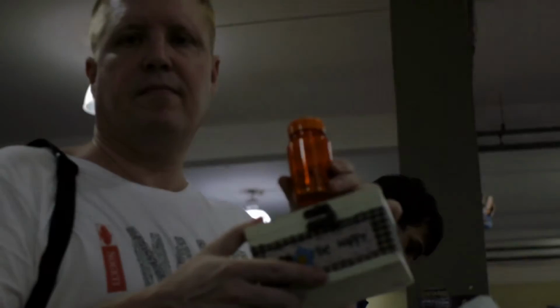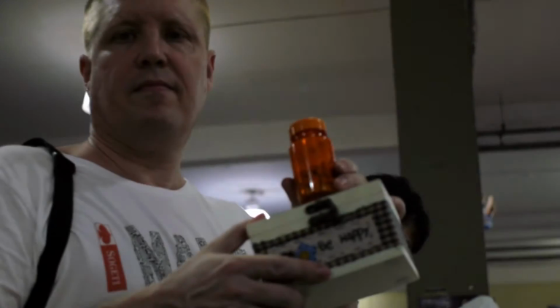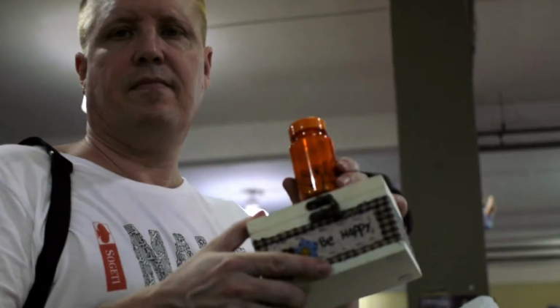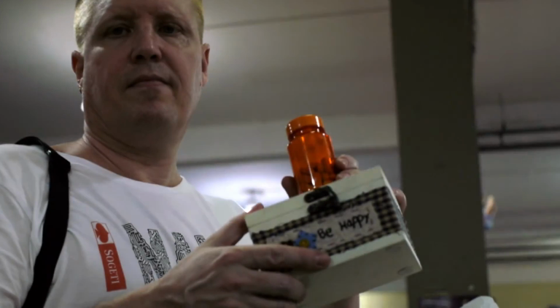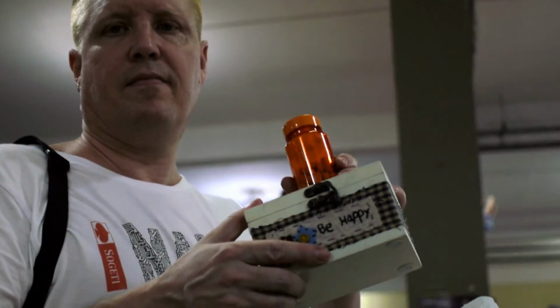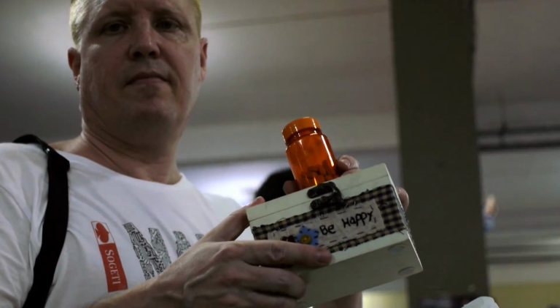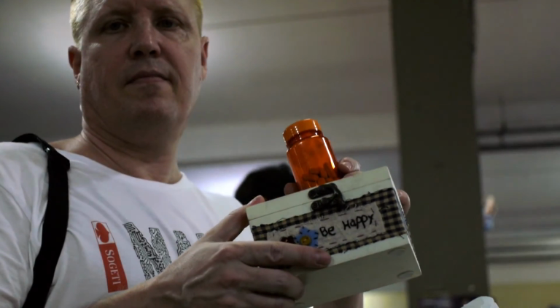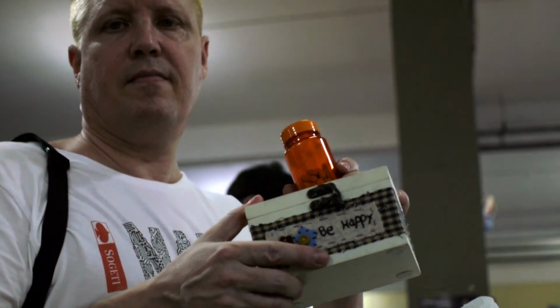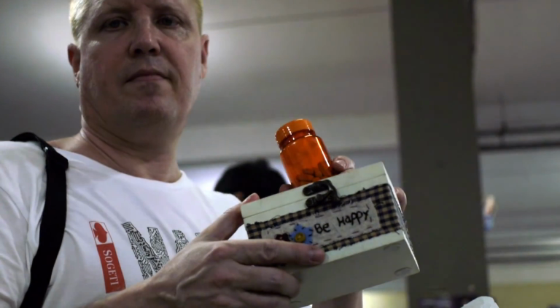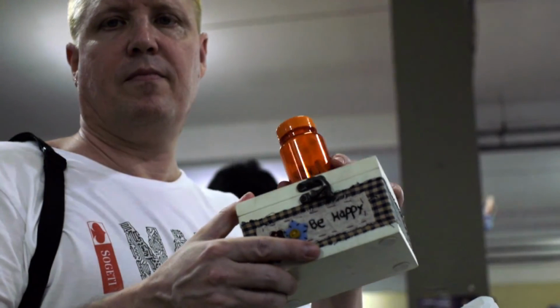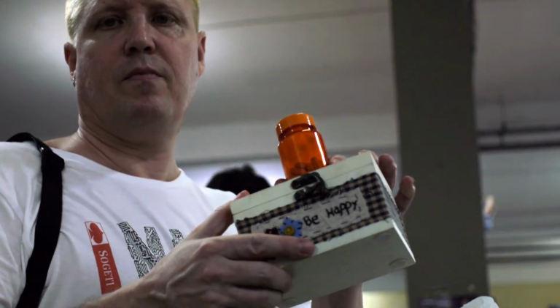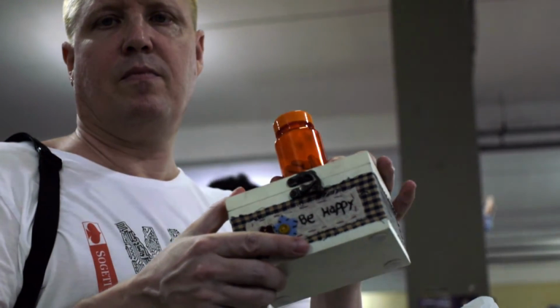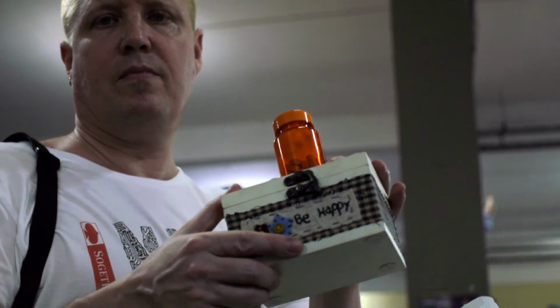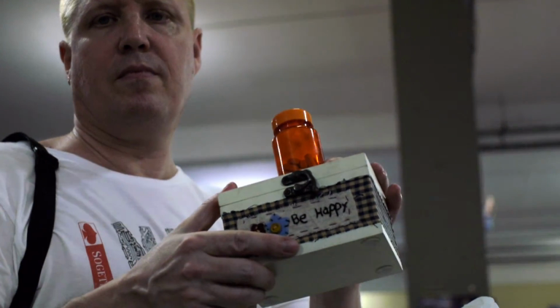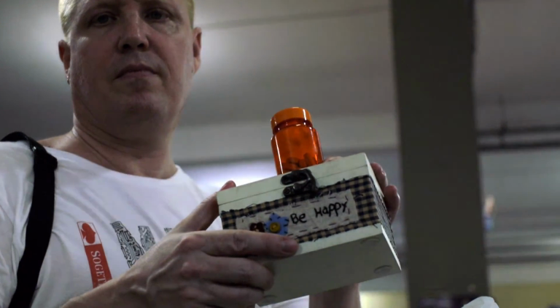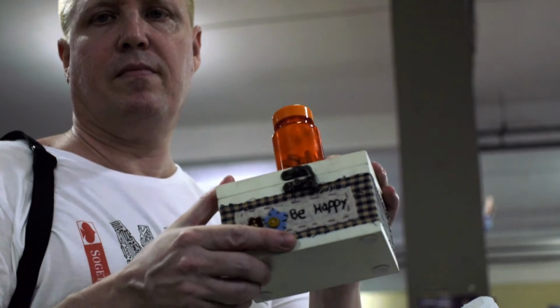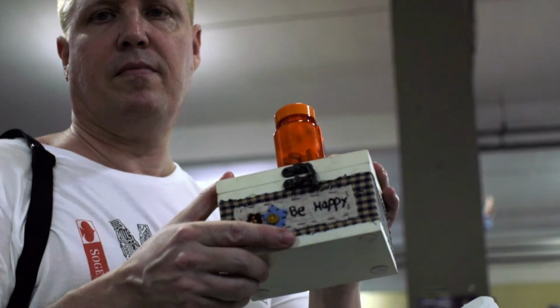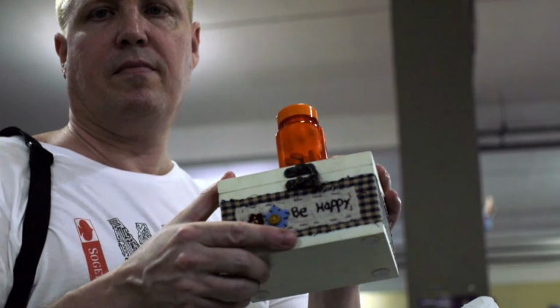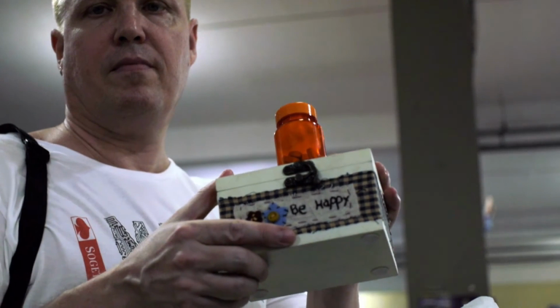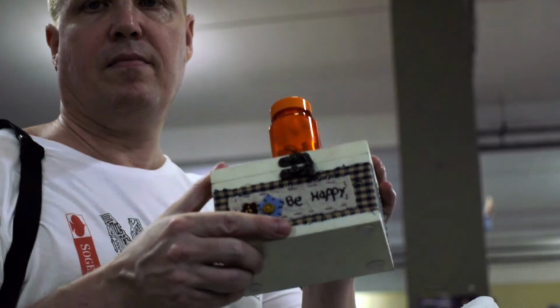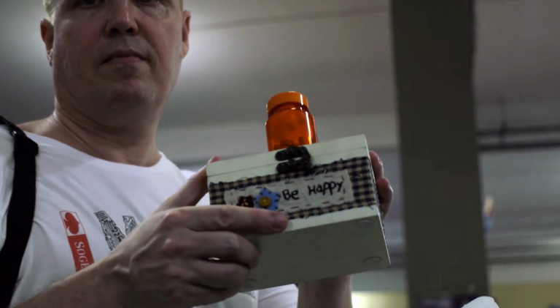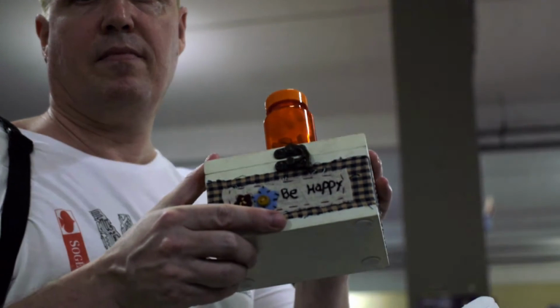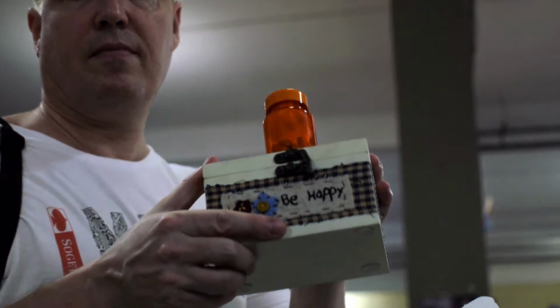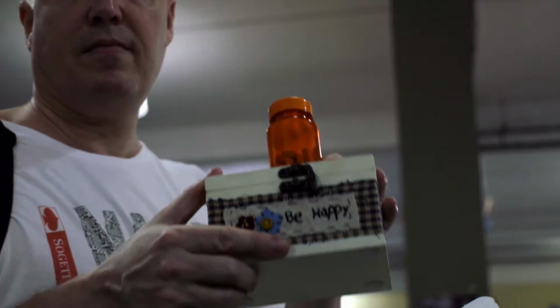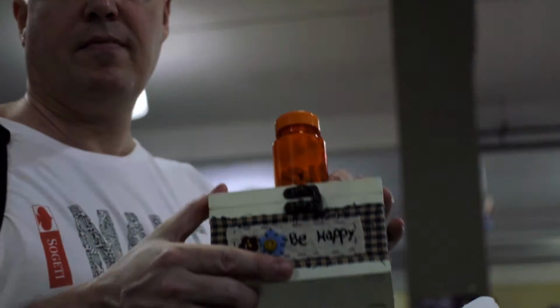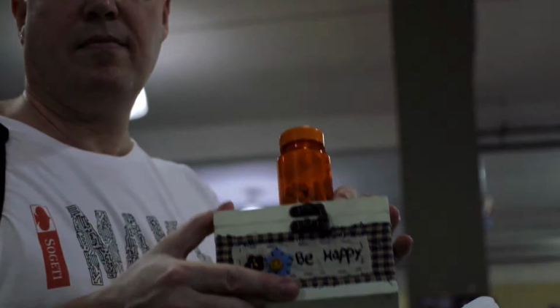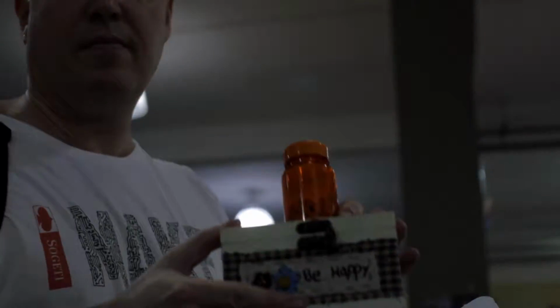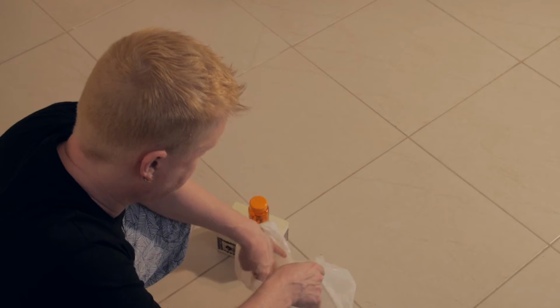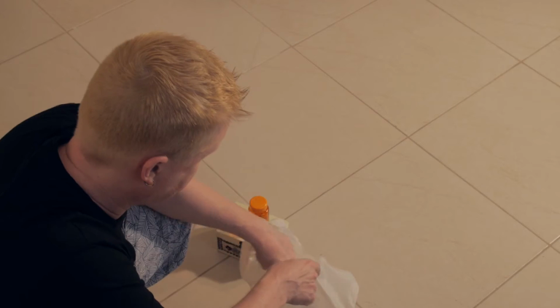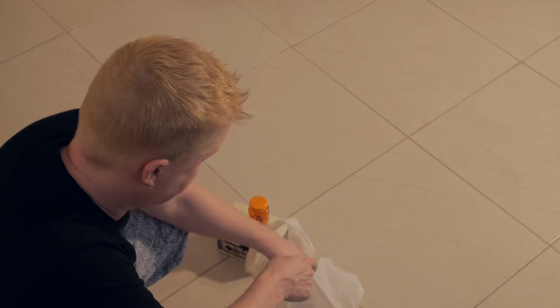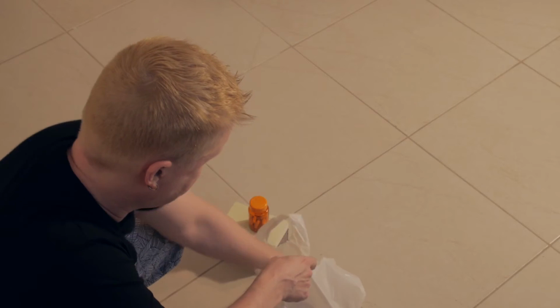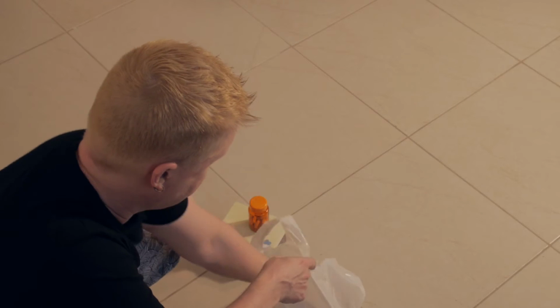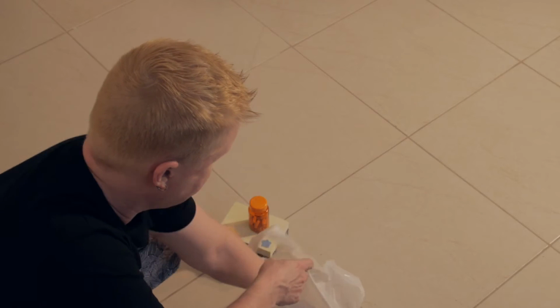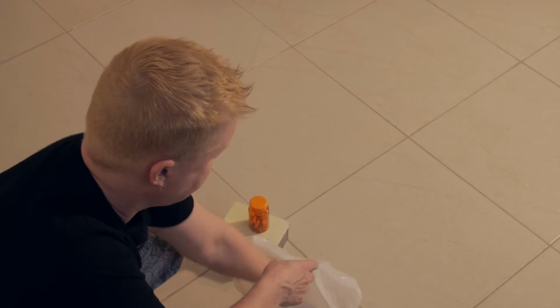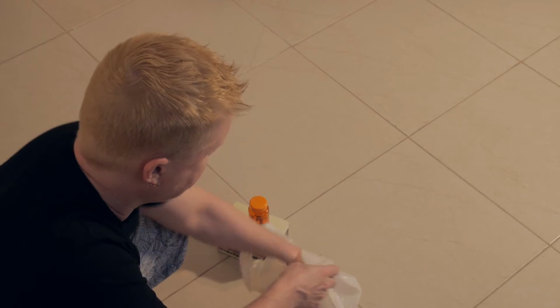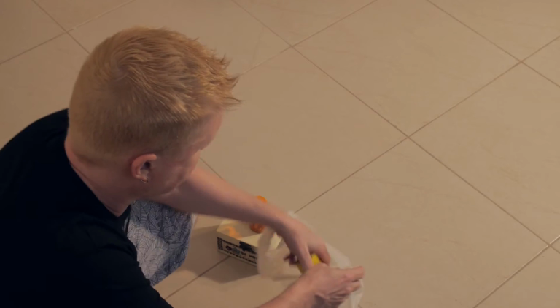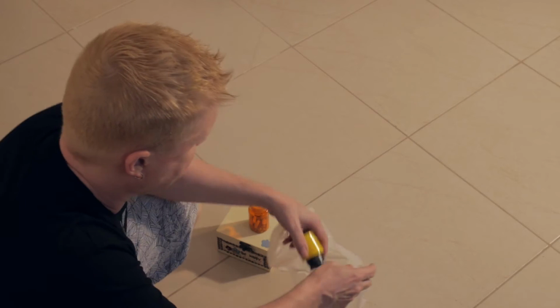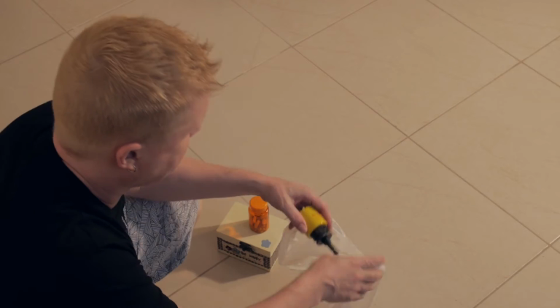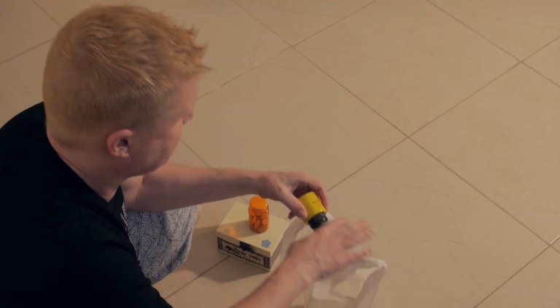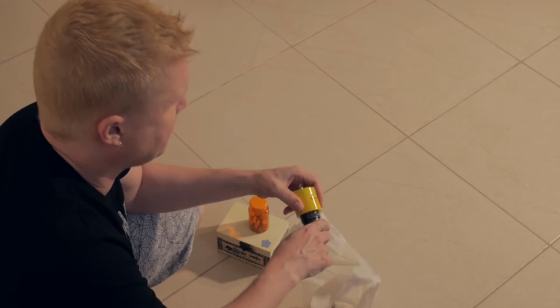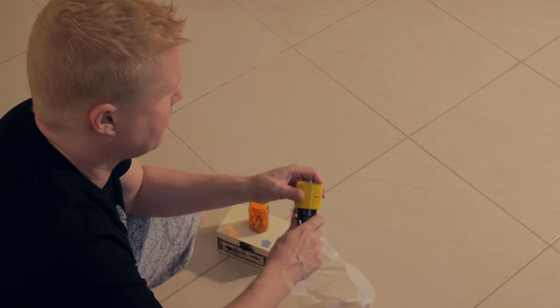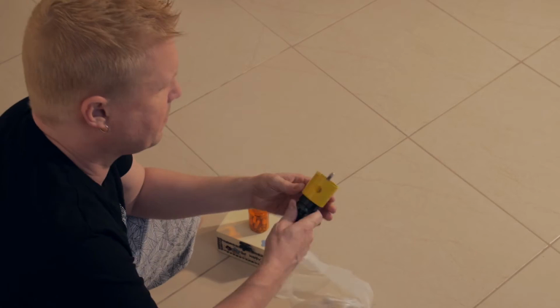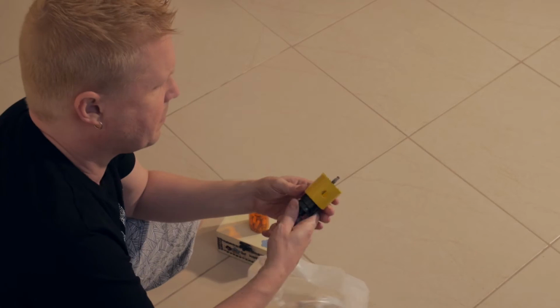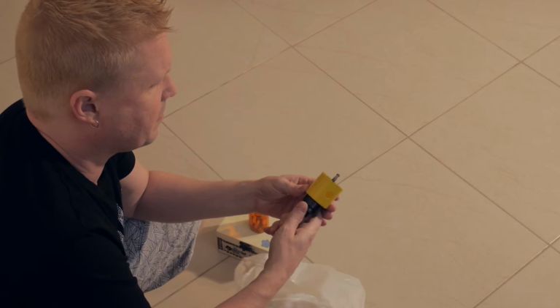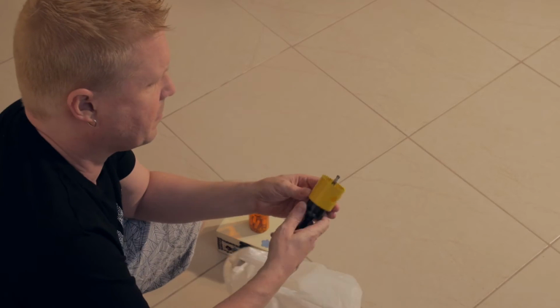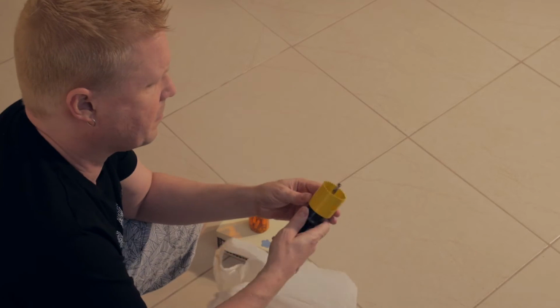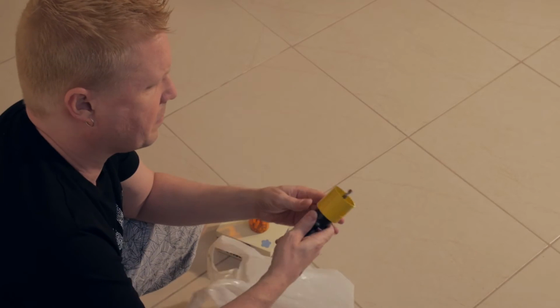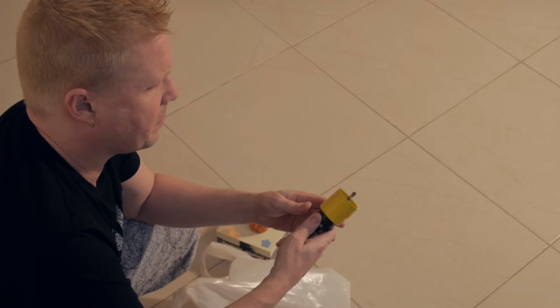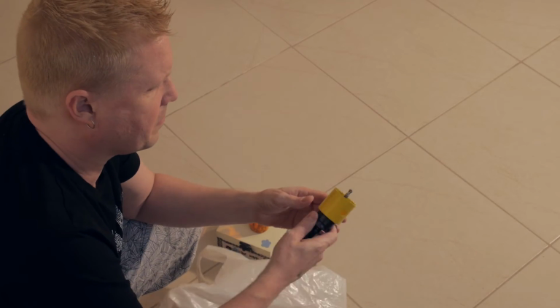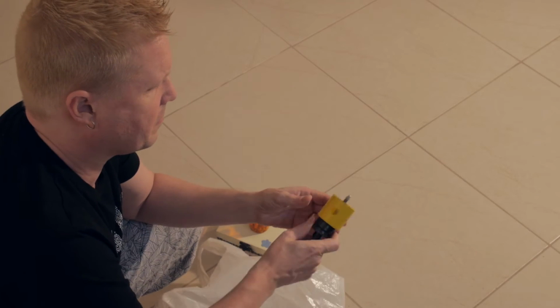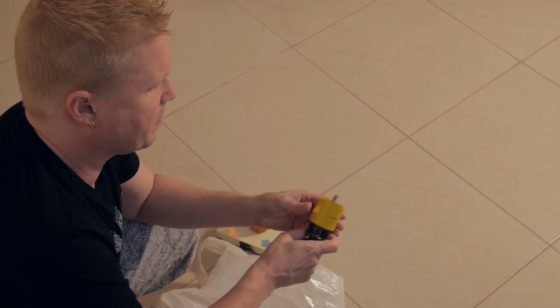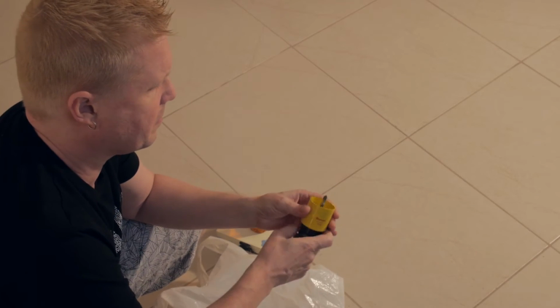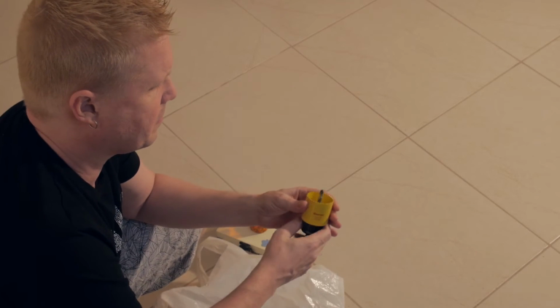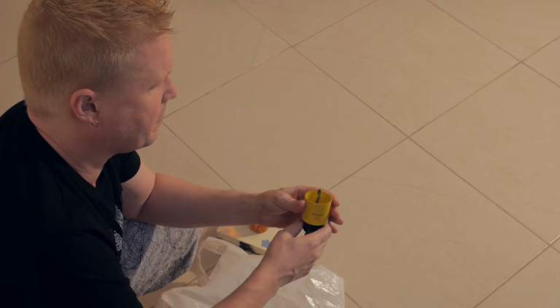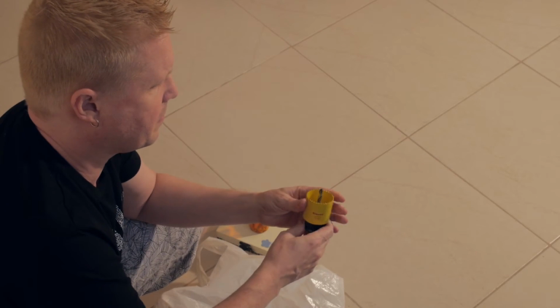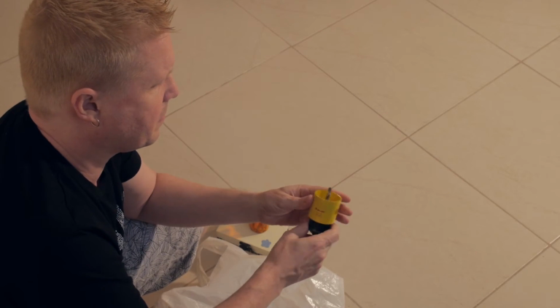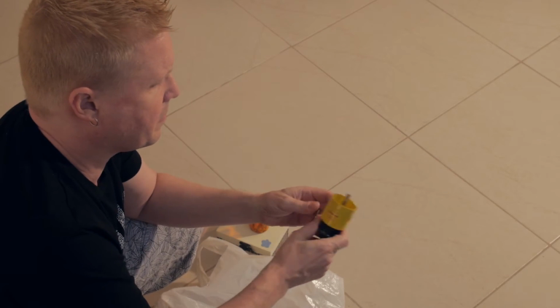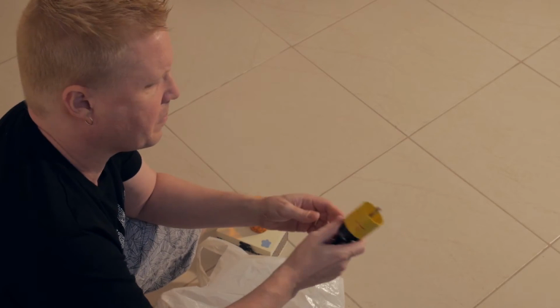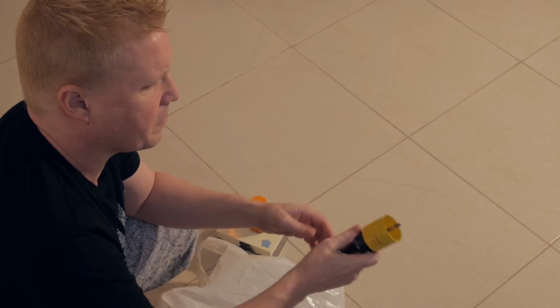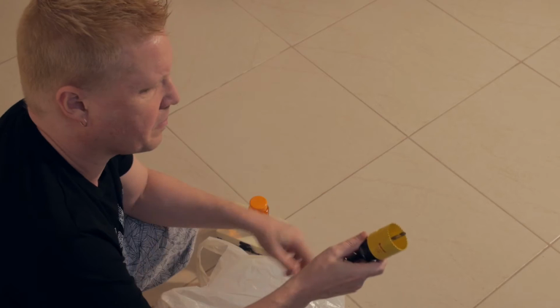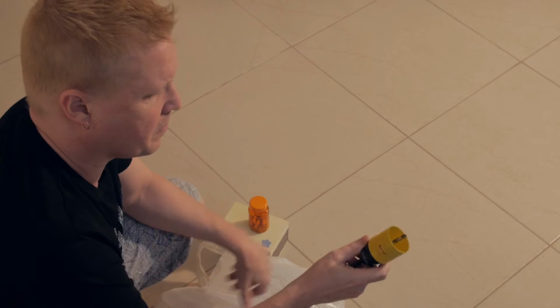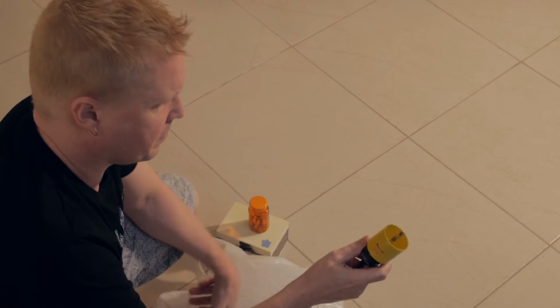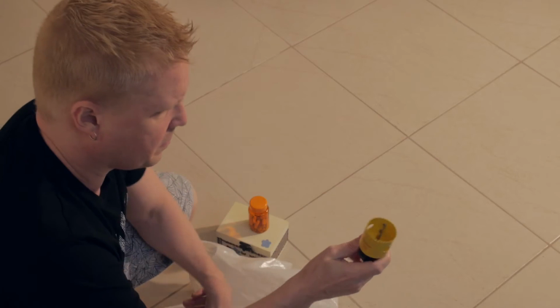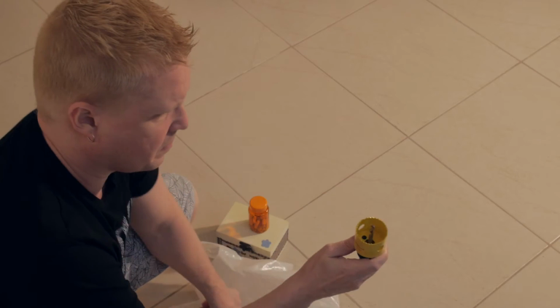This is the box I found, and I also picked up drills to make the holes for the pill bottle and the LED.